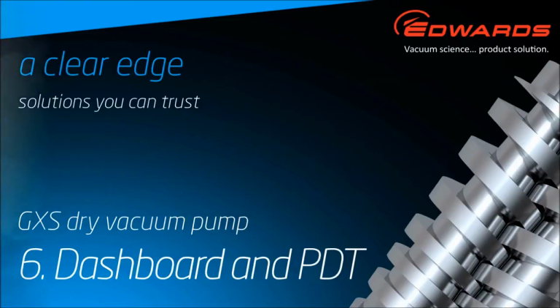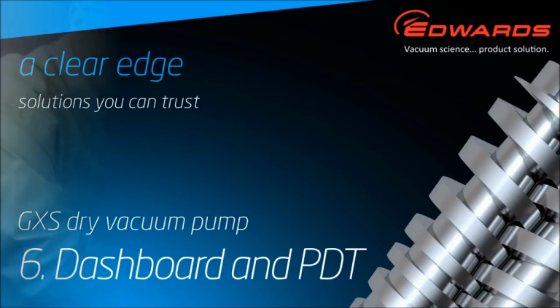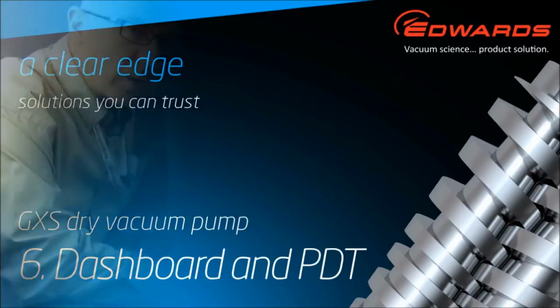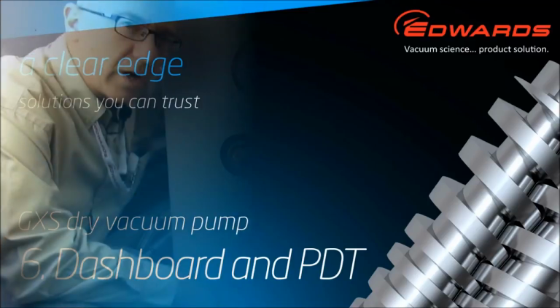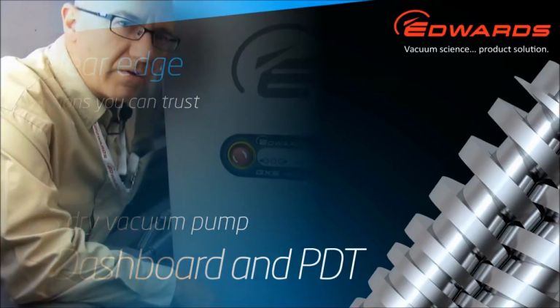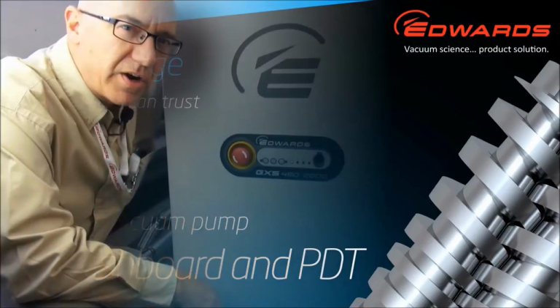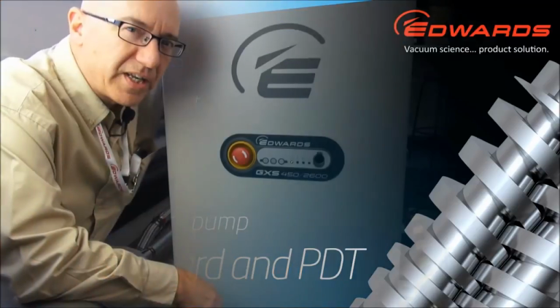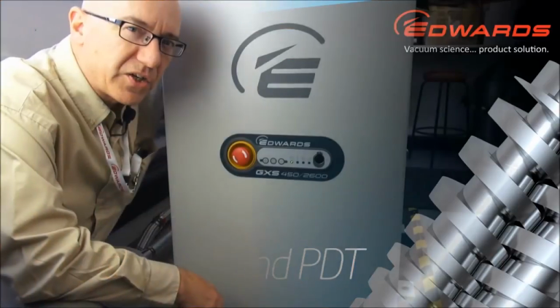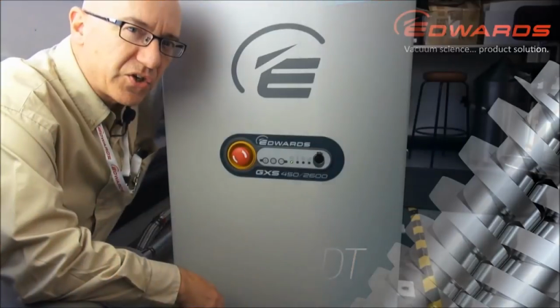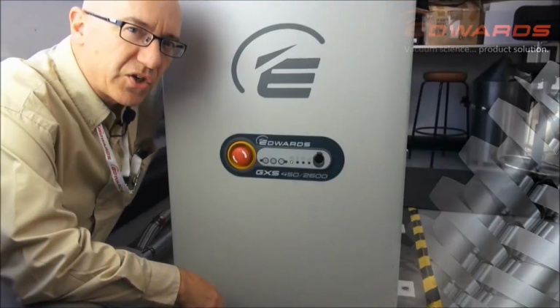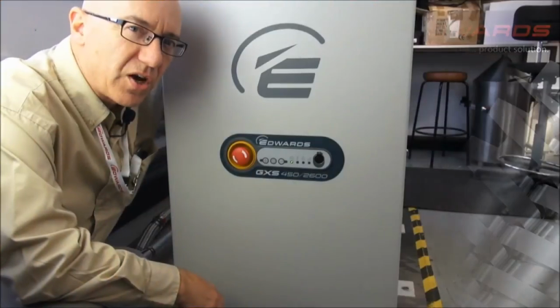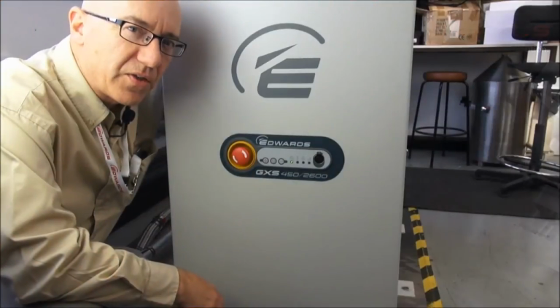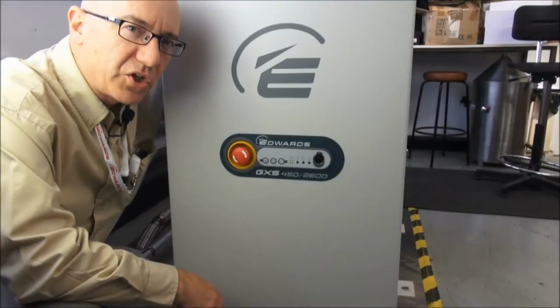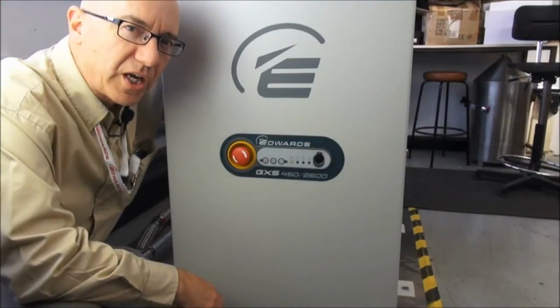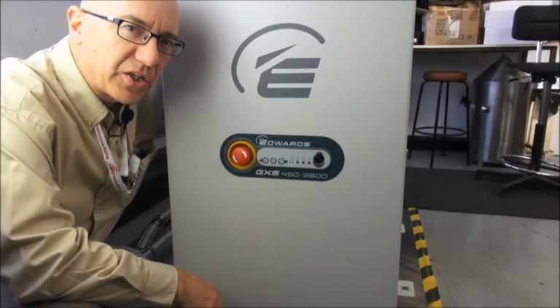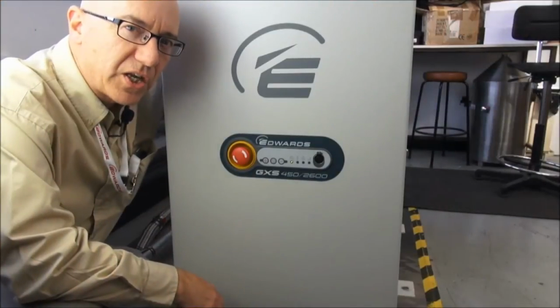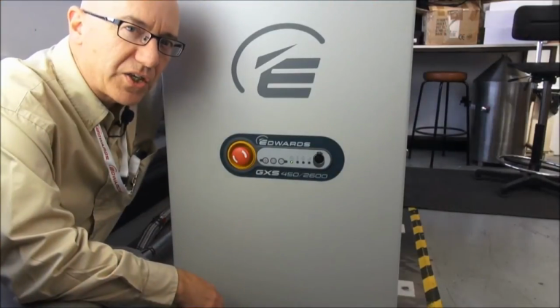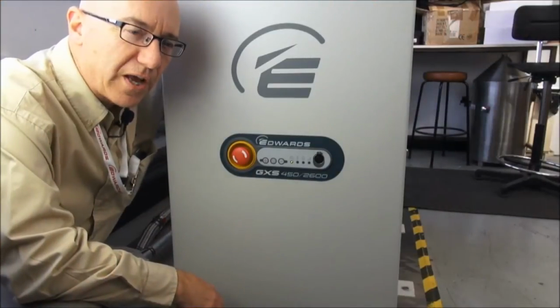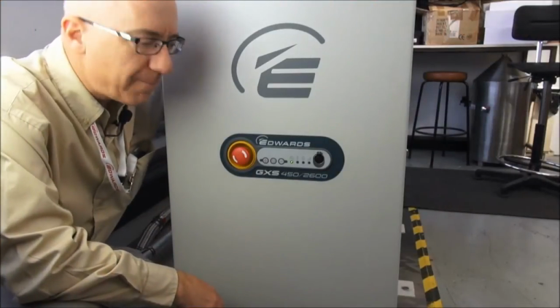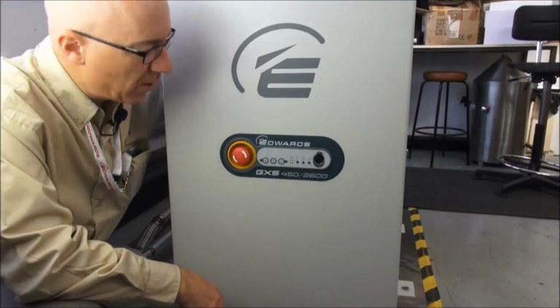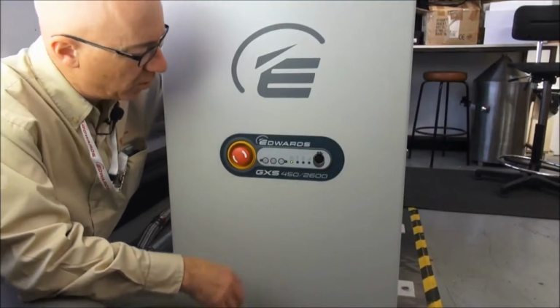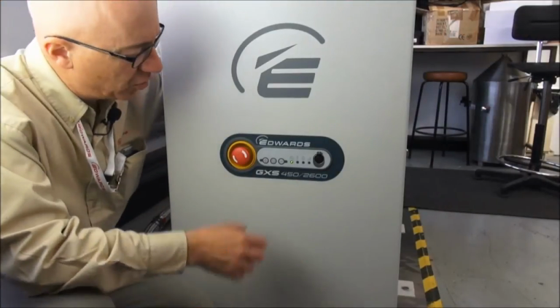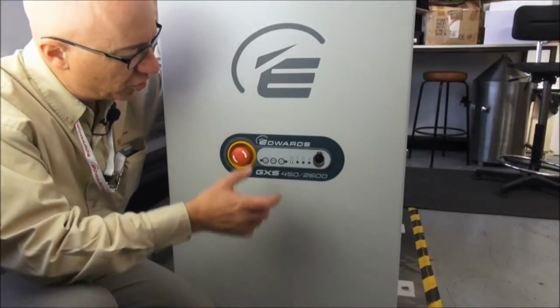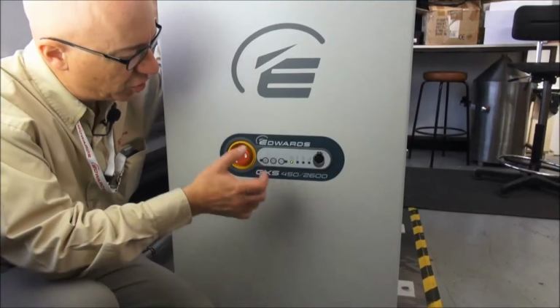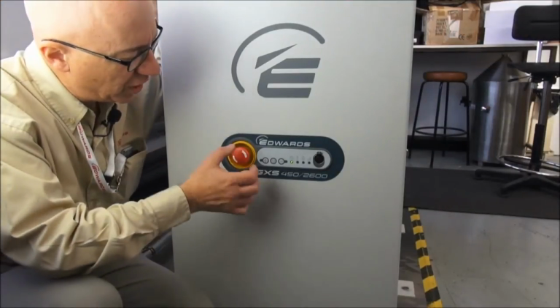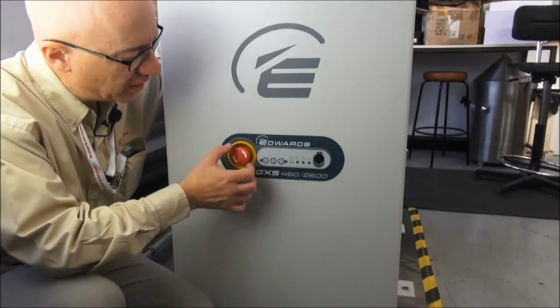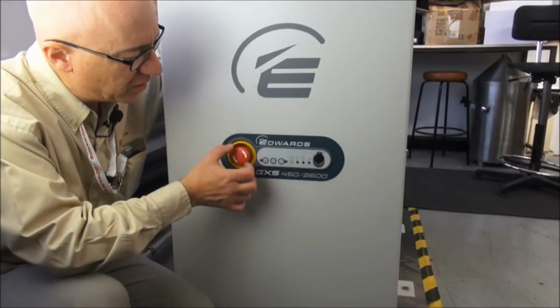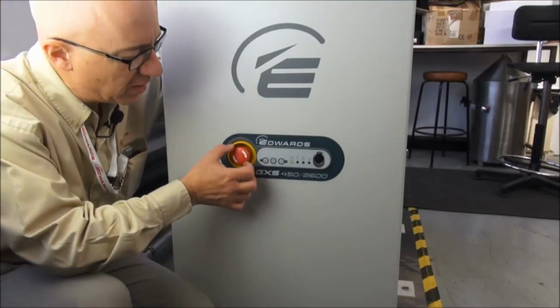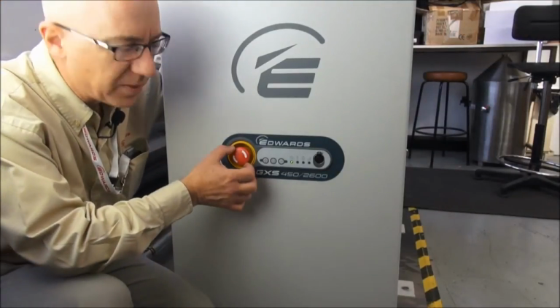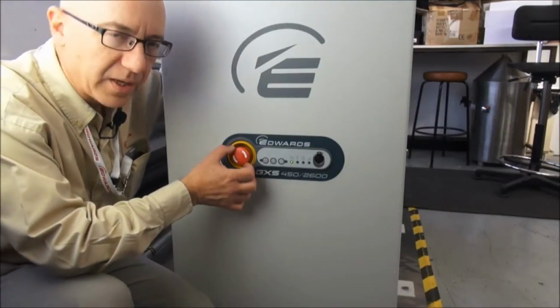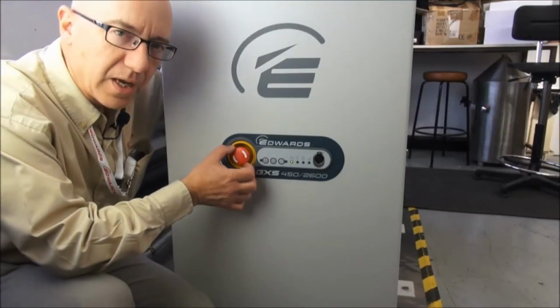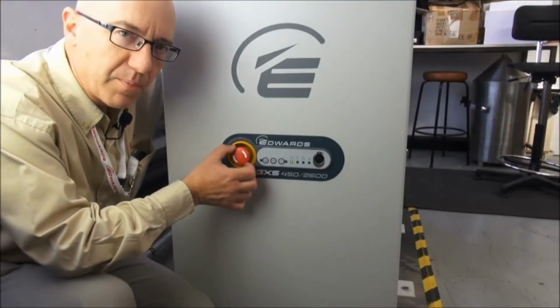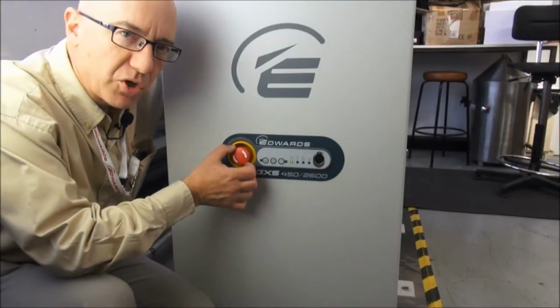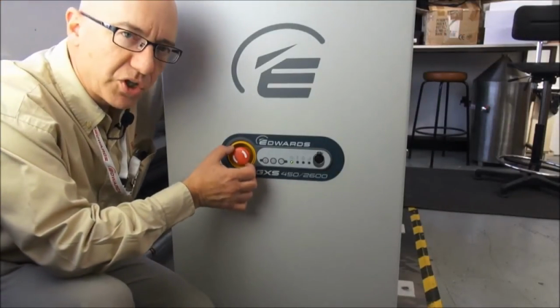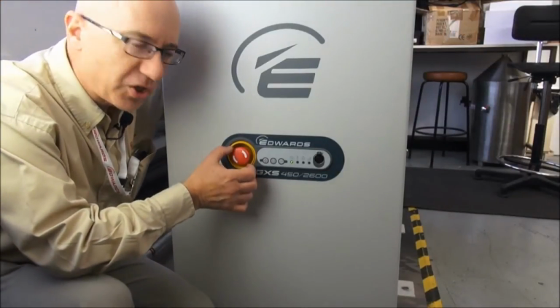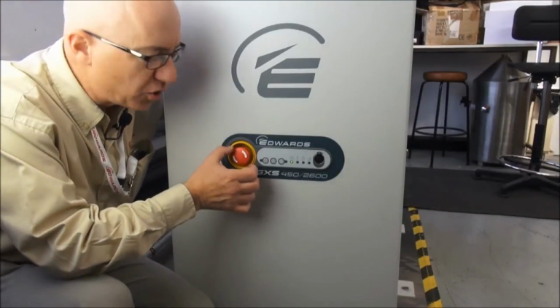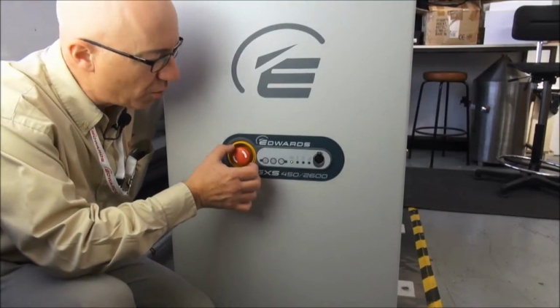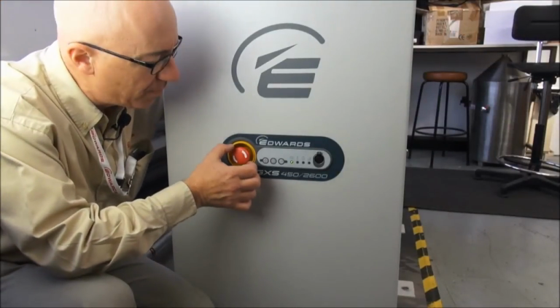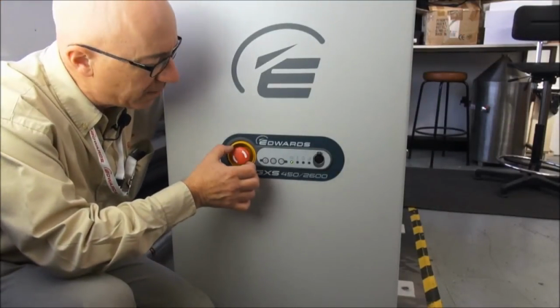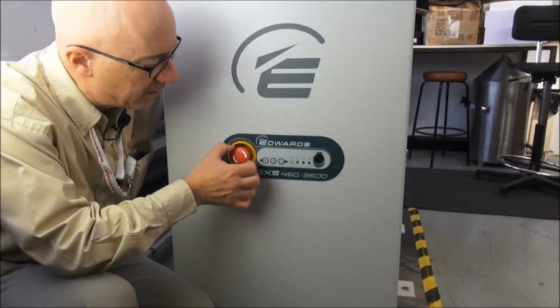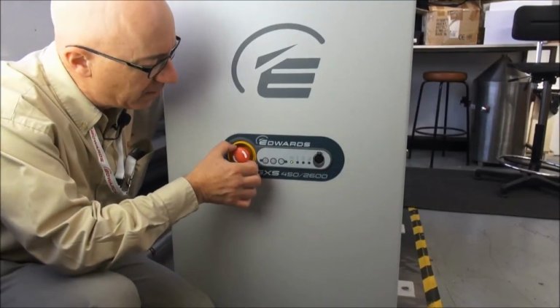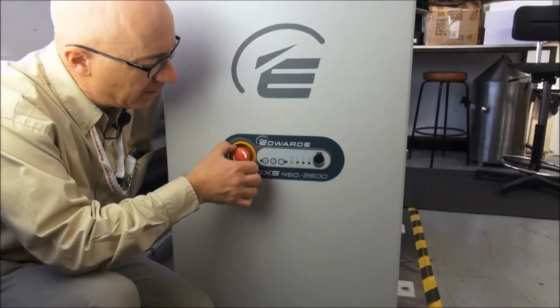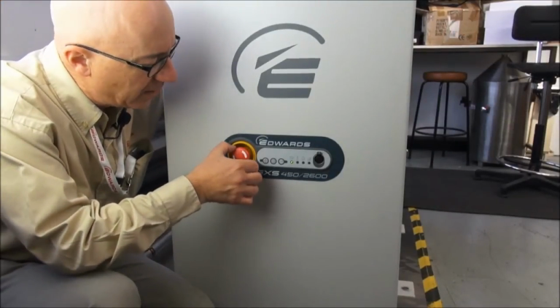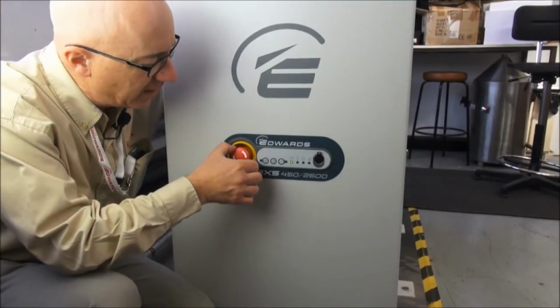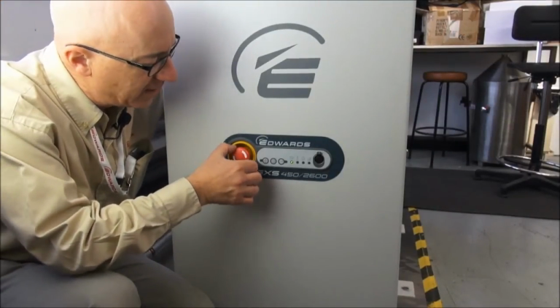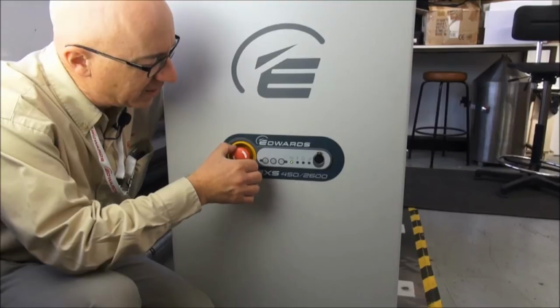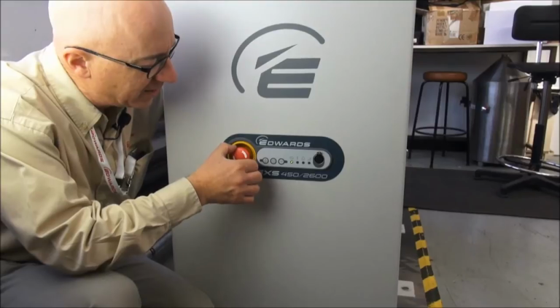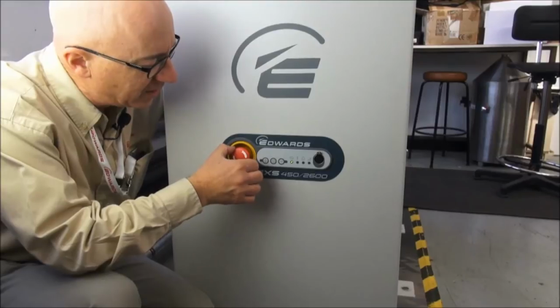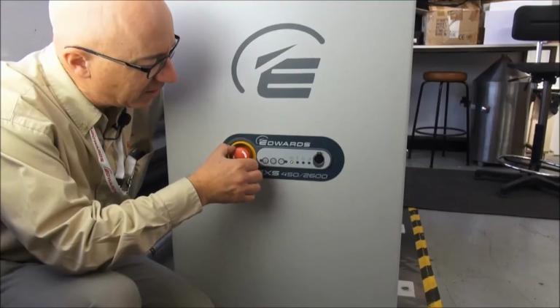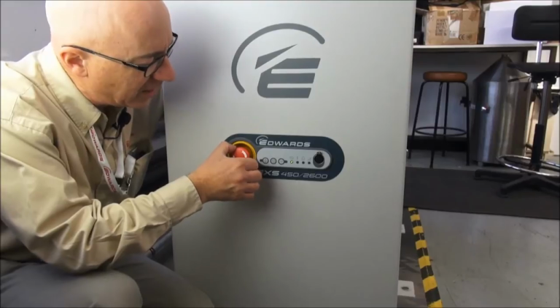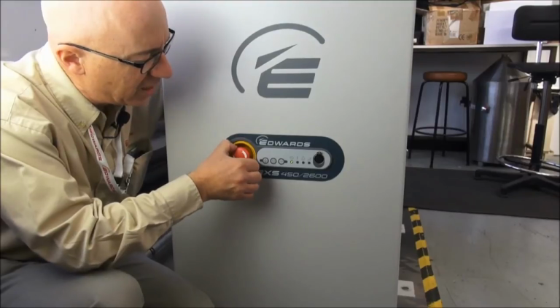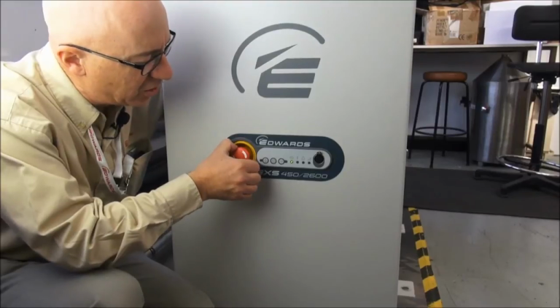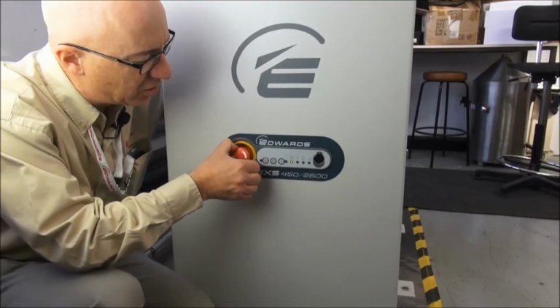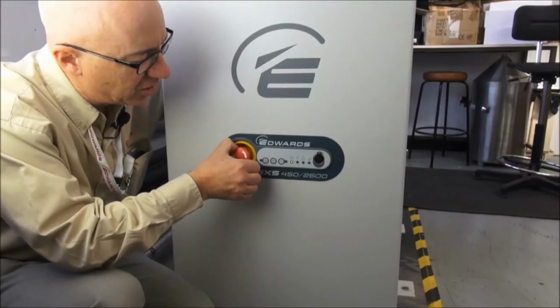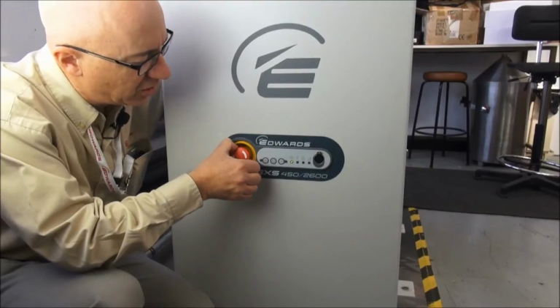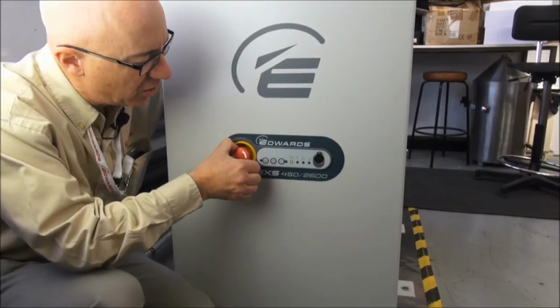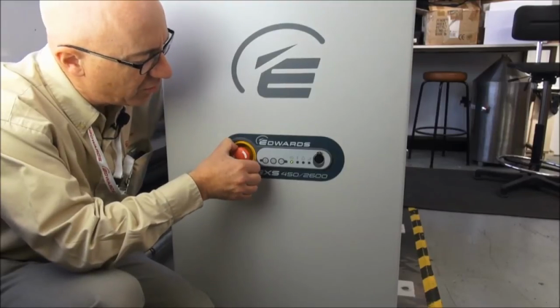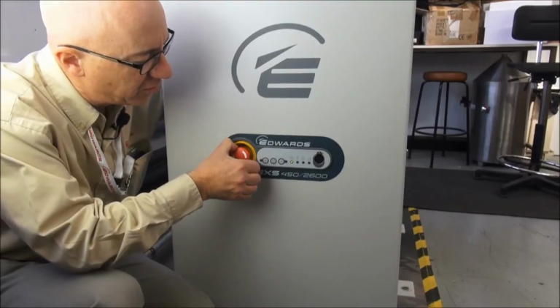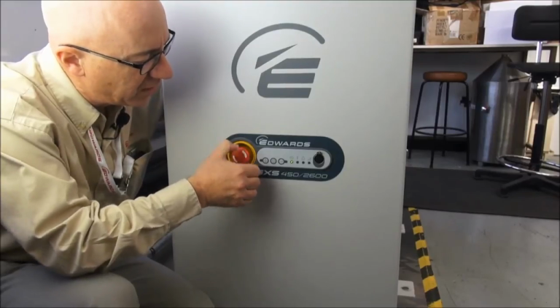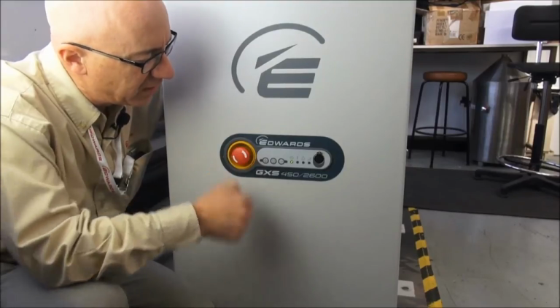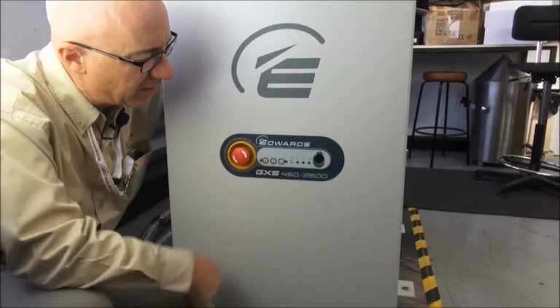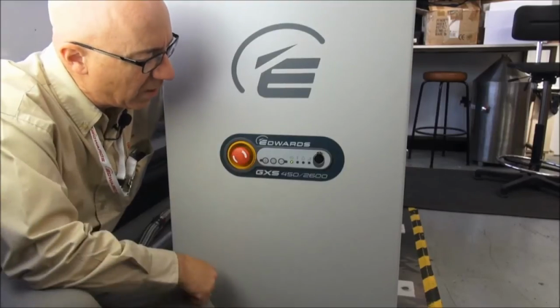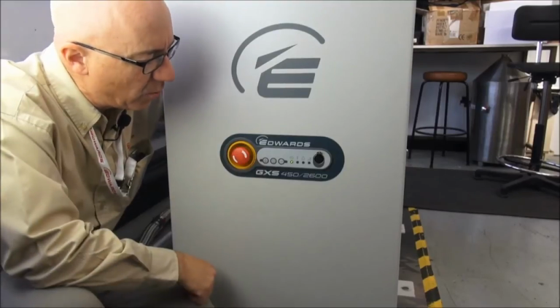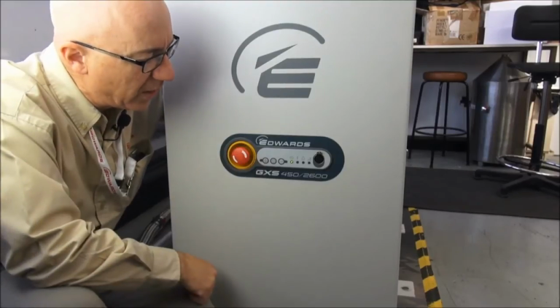We're ready to start the GXS now. Just checked that the emergency stop button is disengaged — it can't rotate that way.